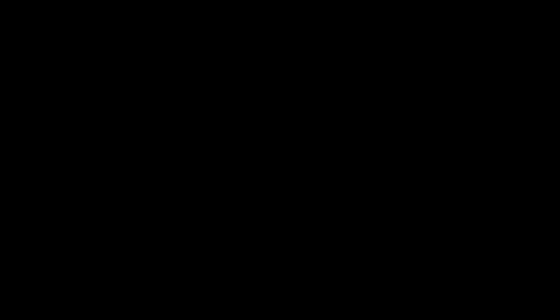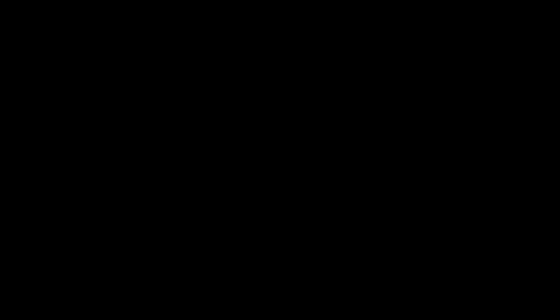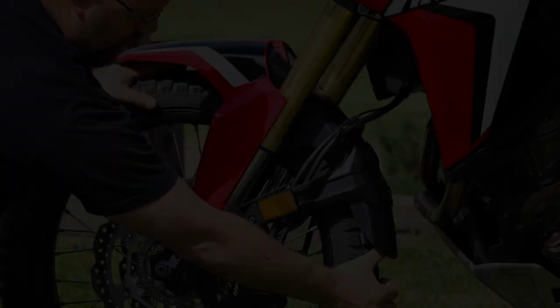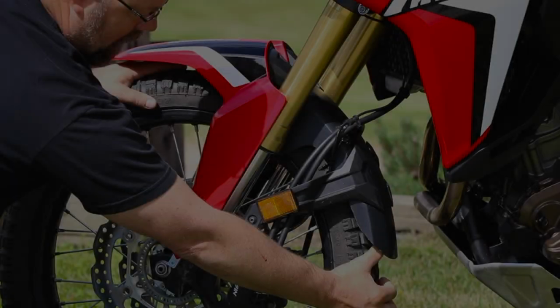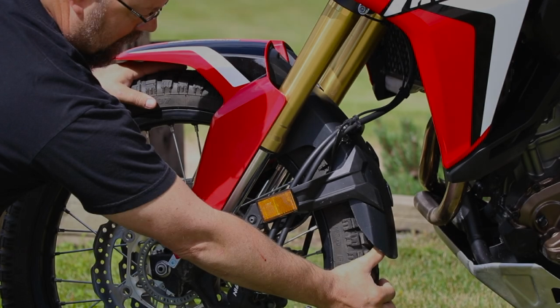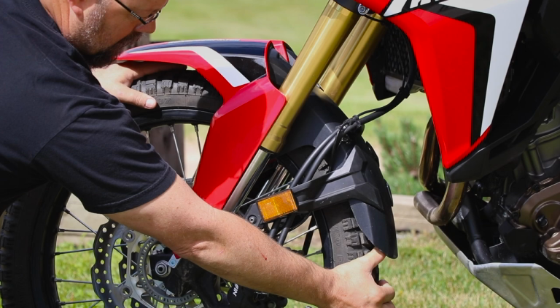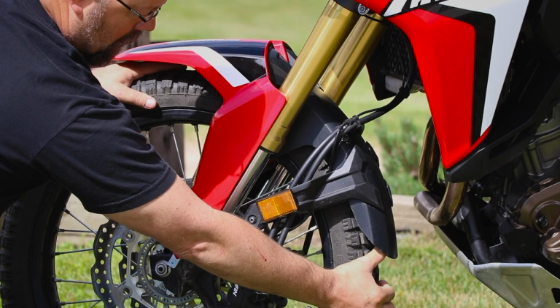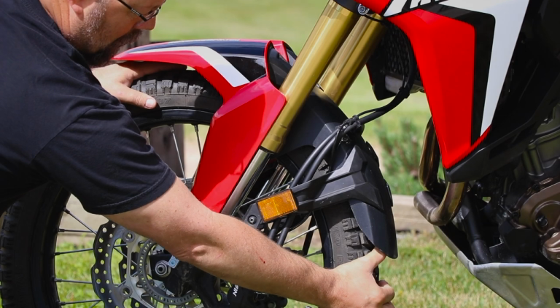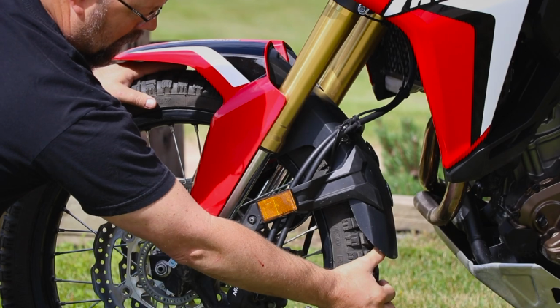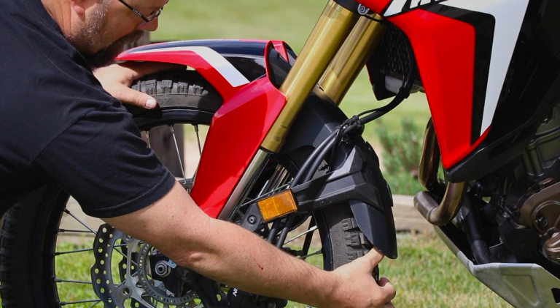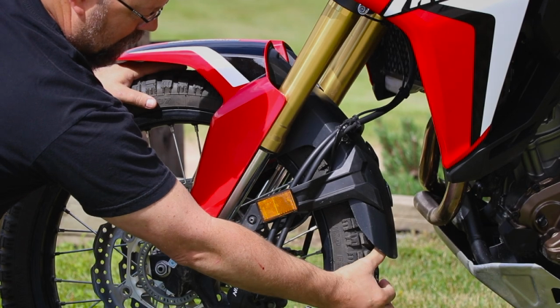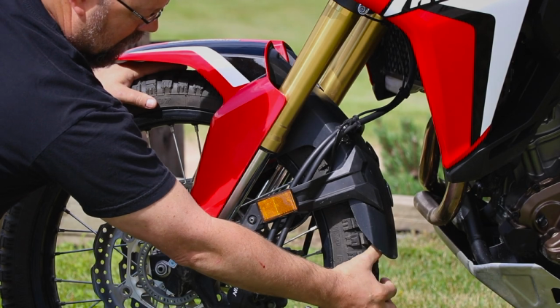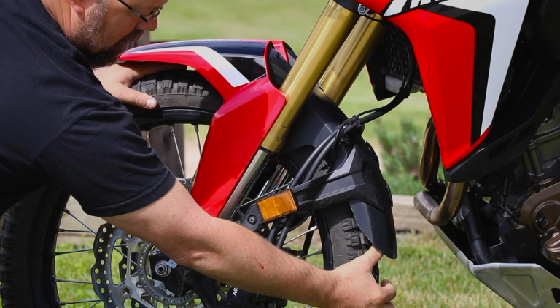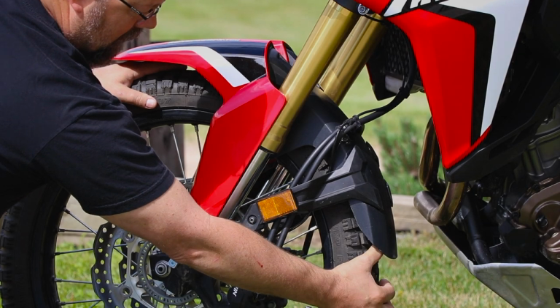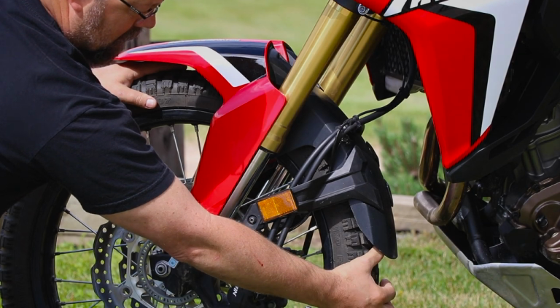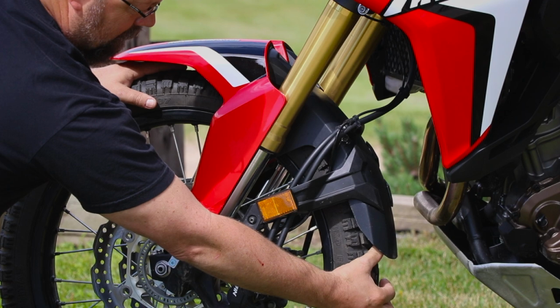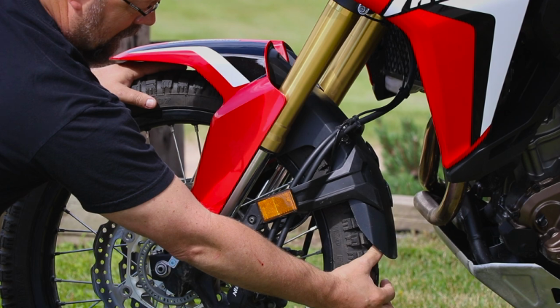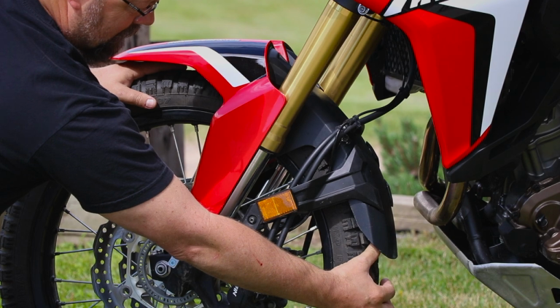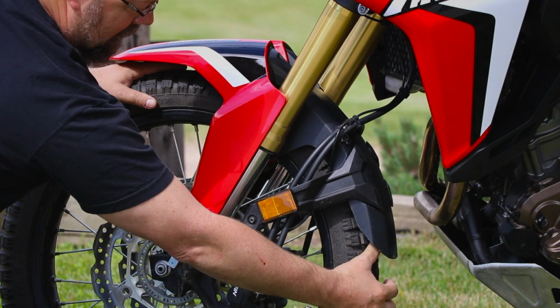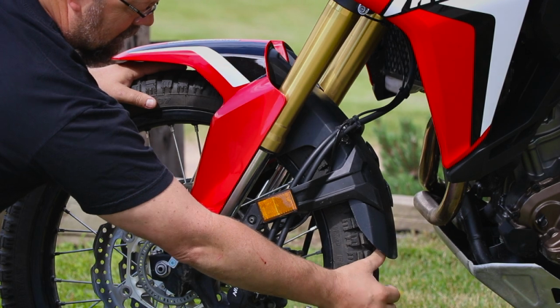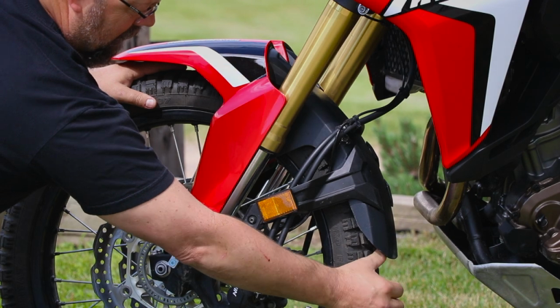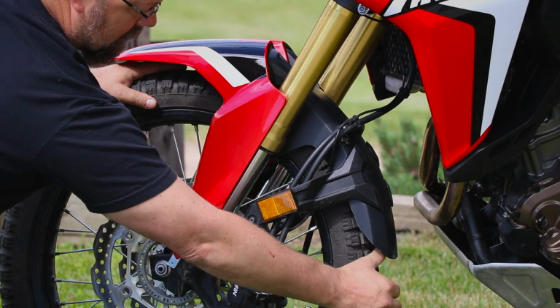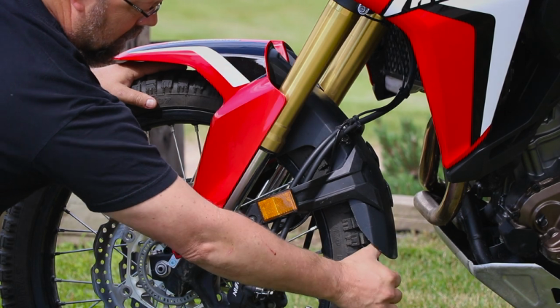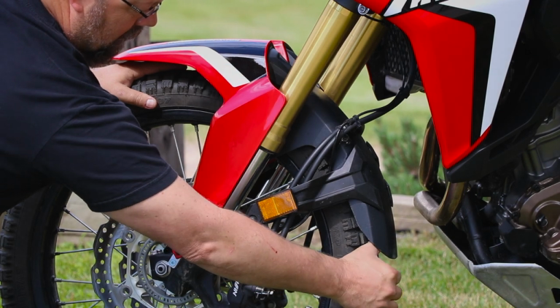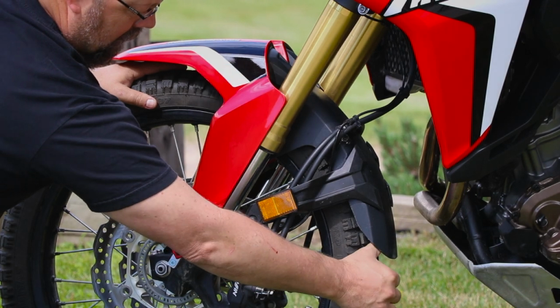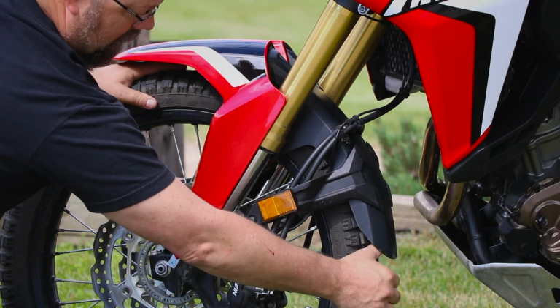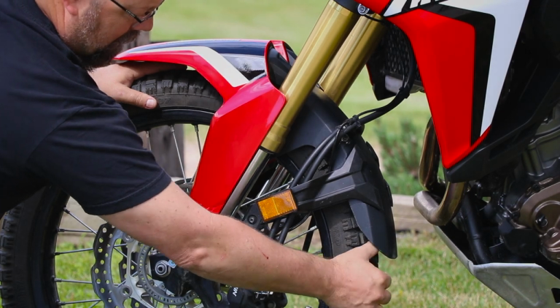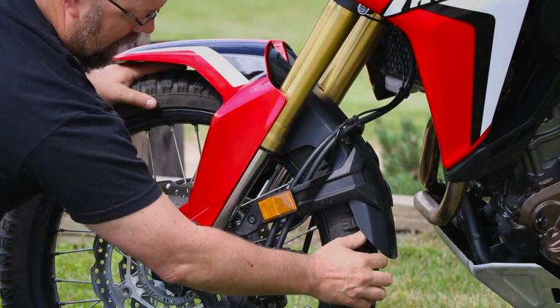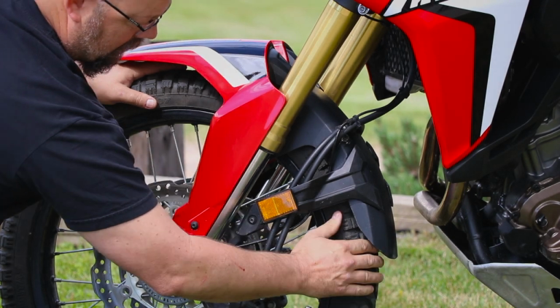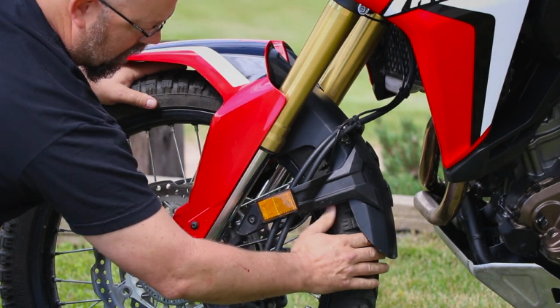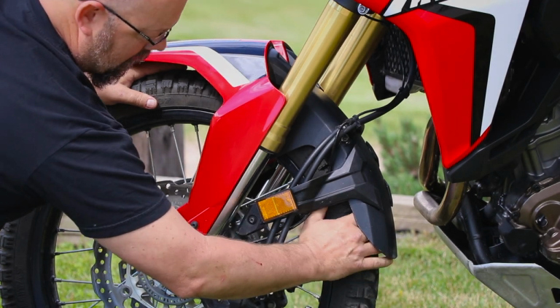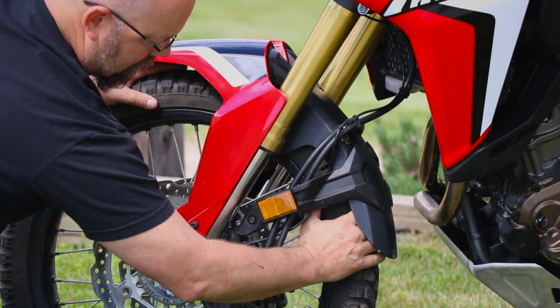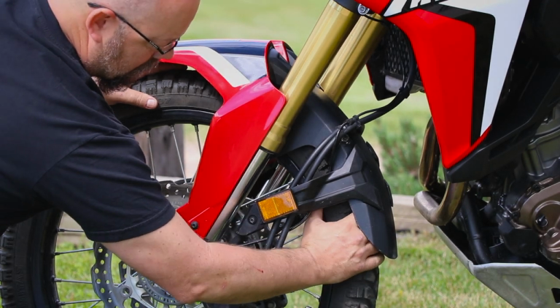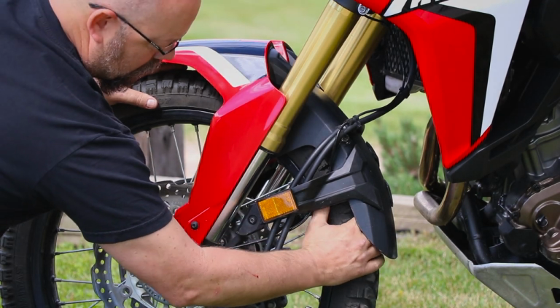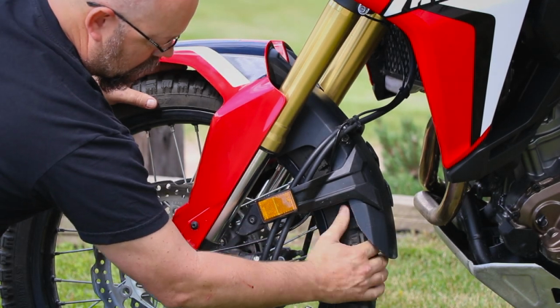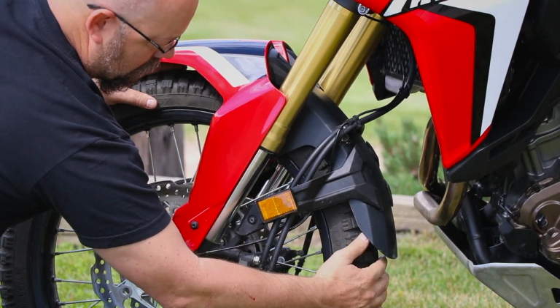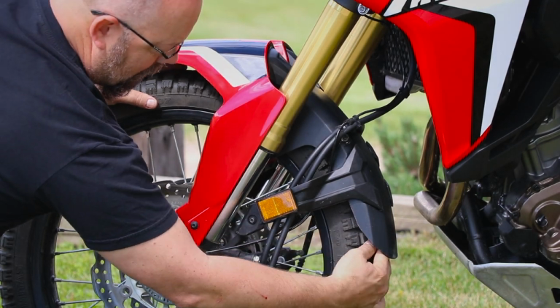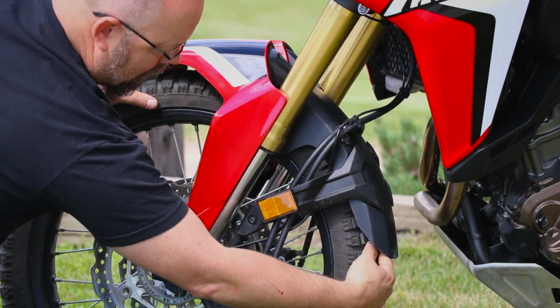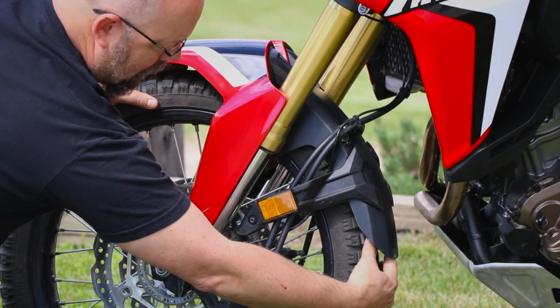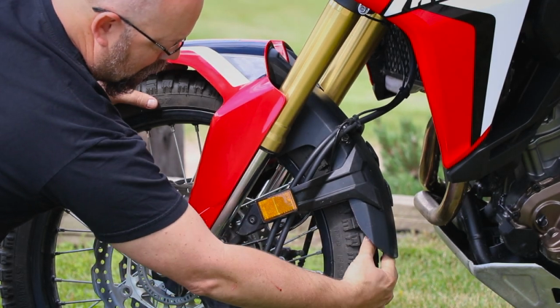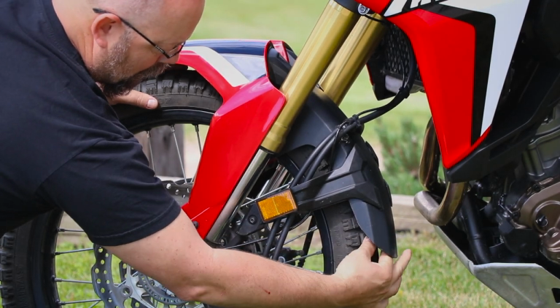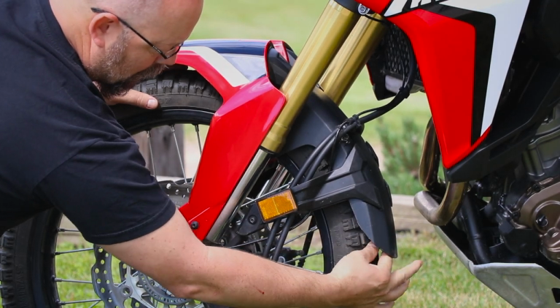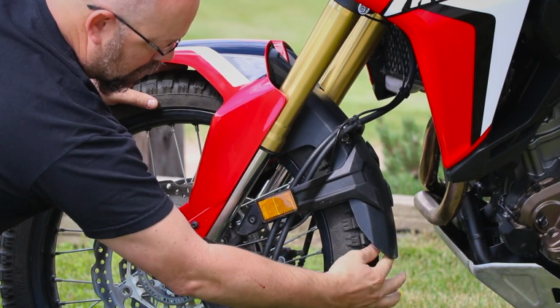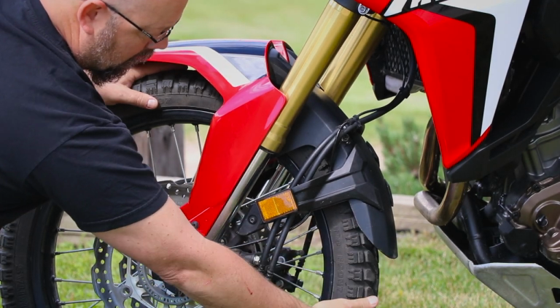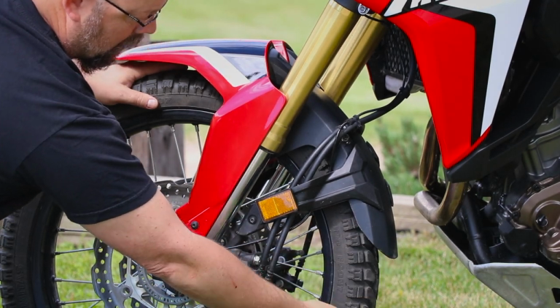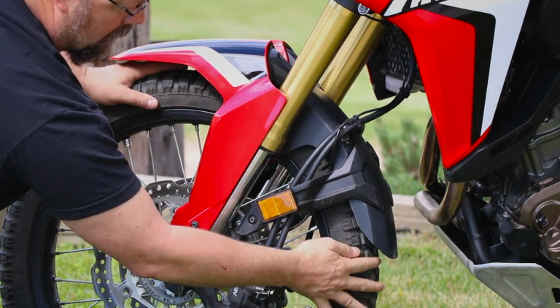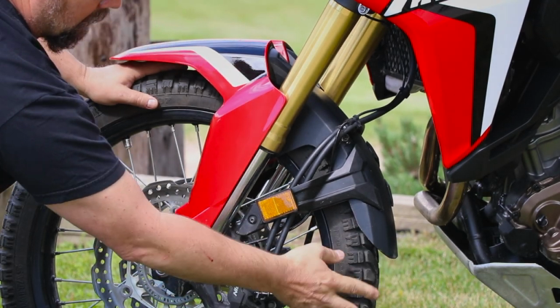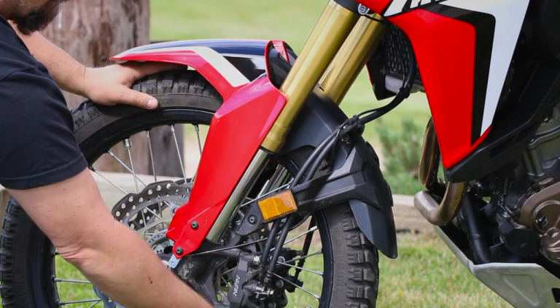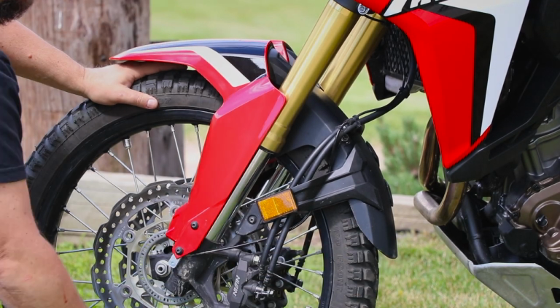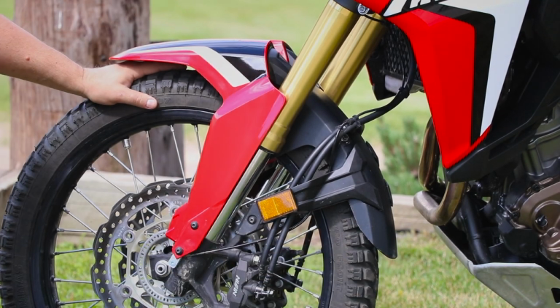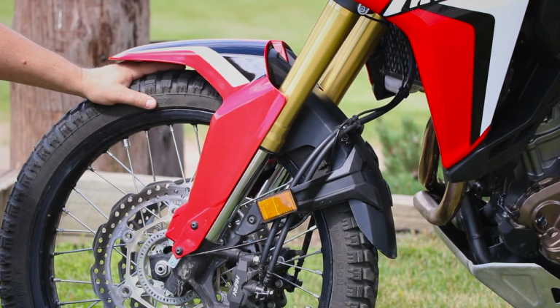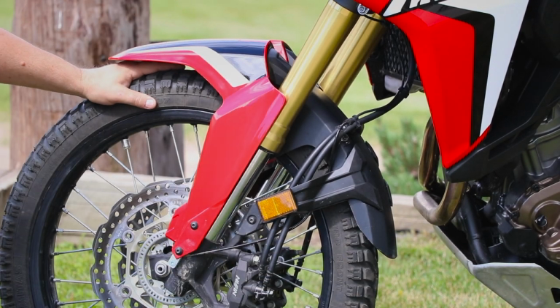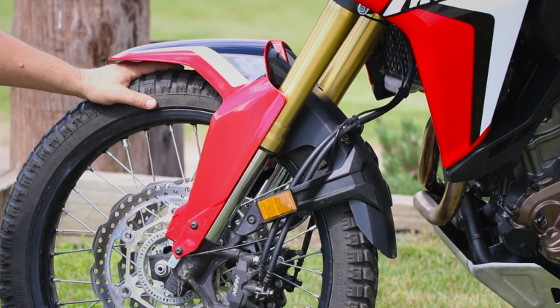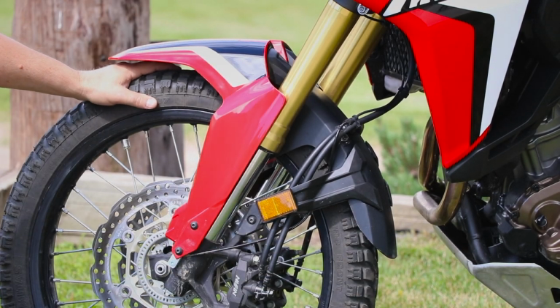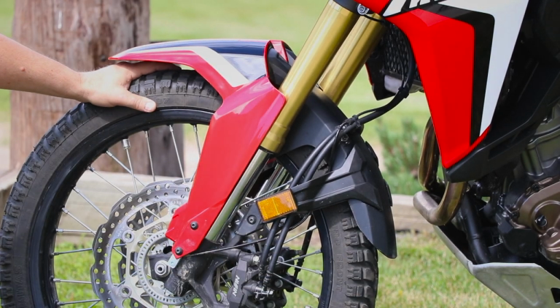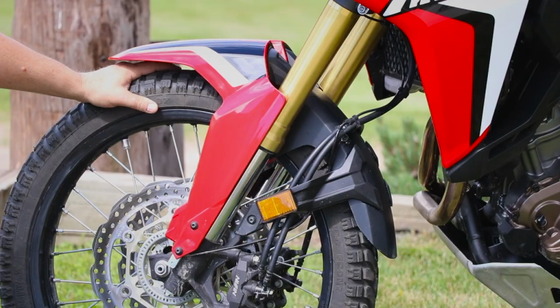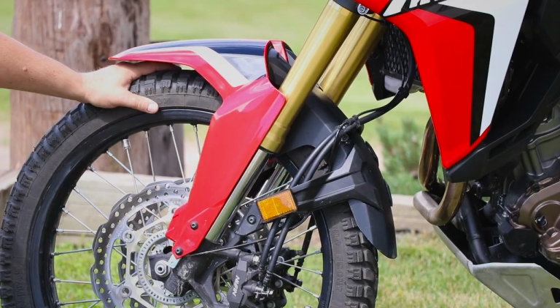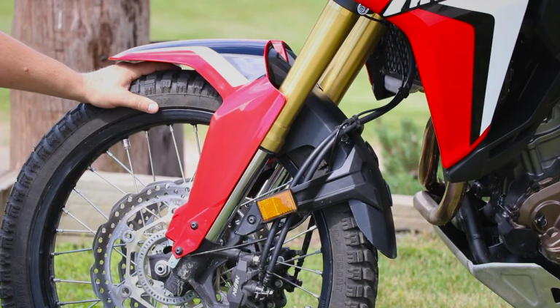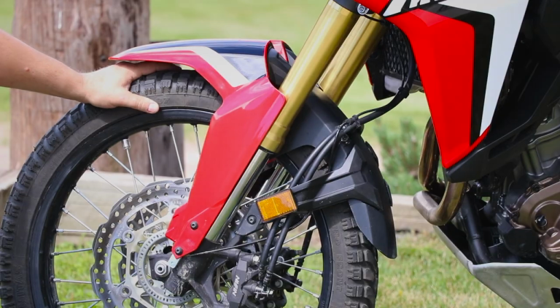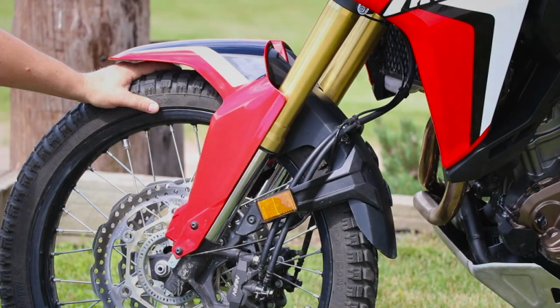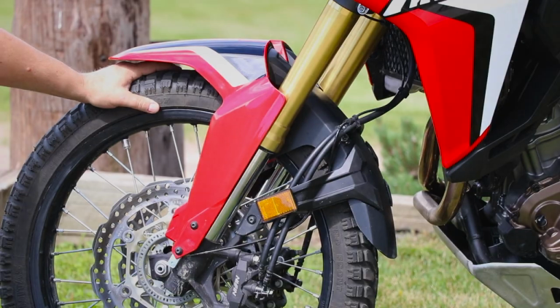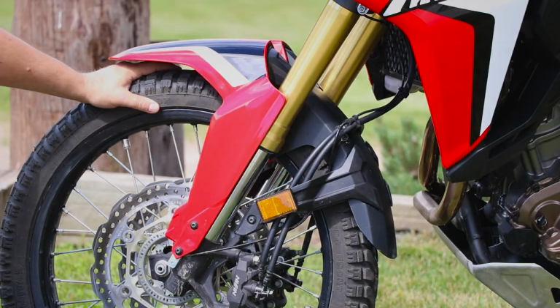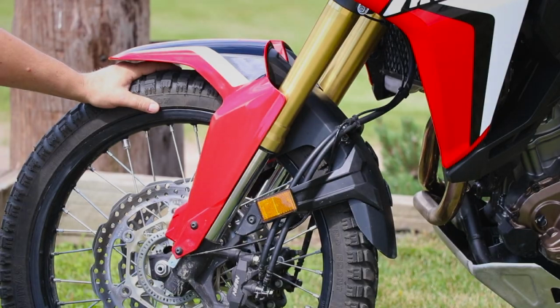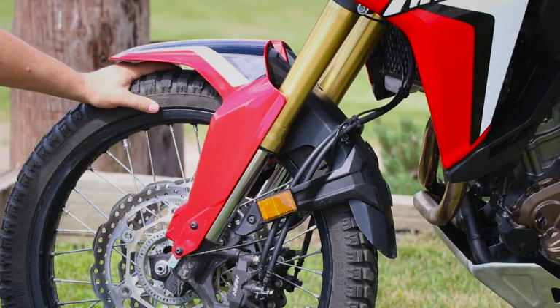We've got an inch and five-sixteenths back here now, so you should have a lot more room back there to keep mud from loading up.